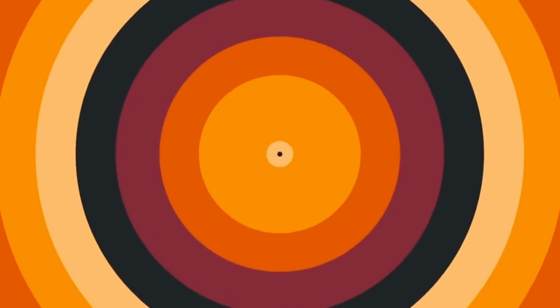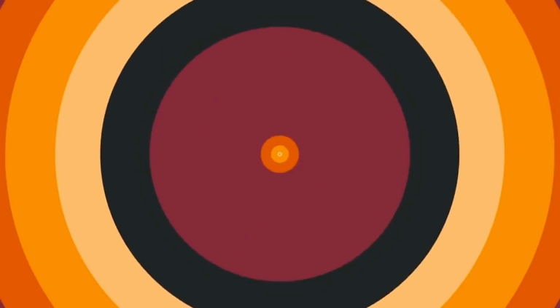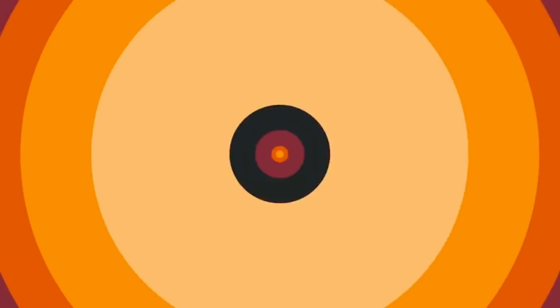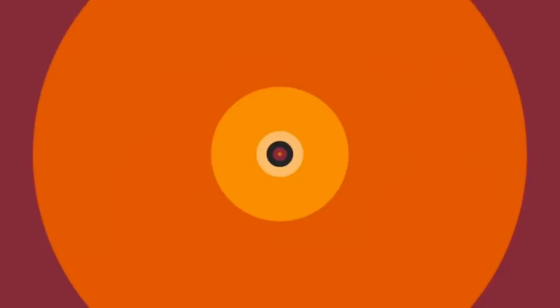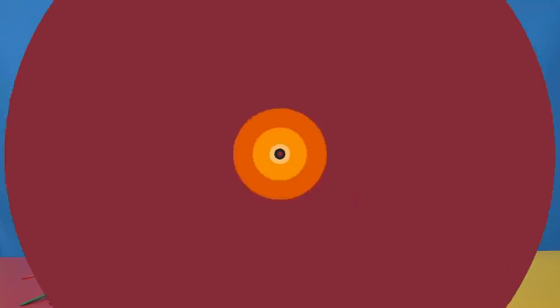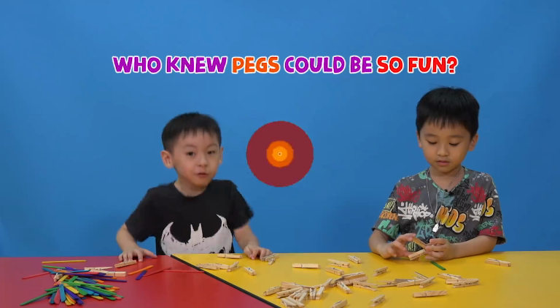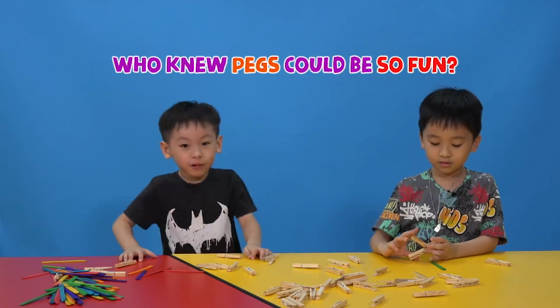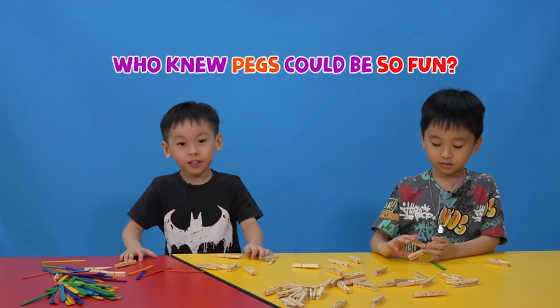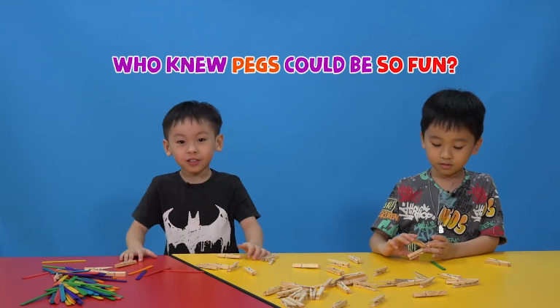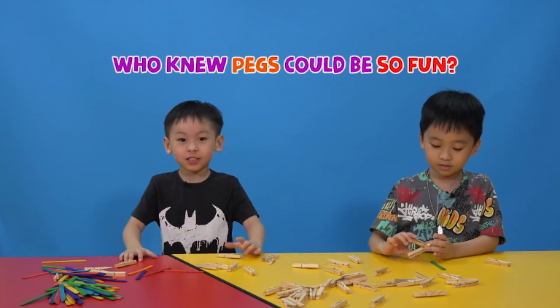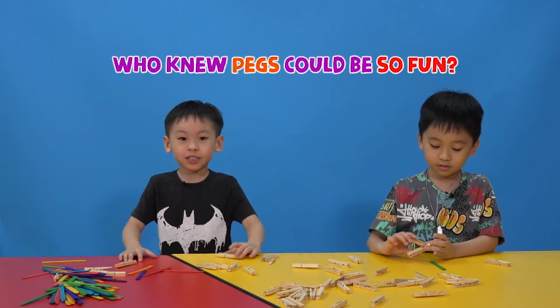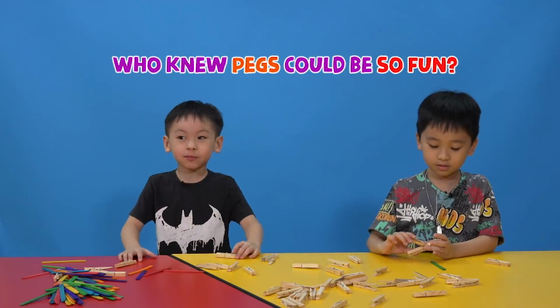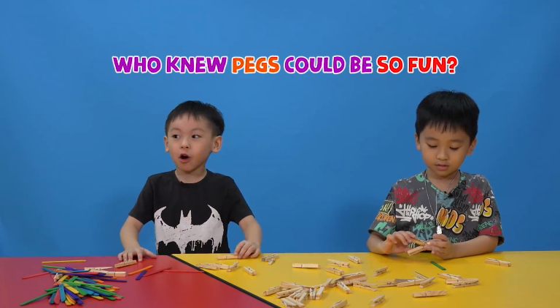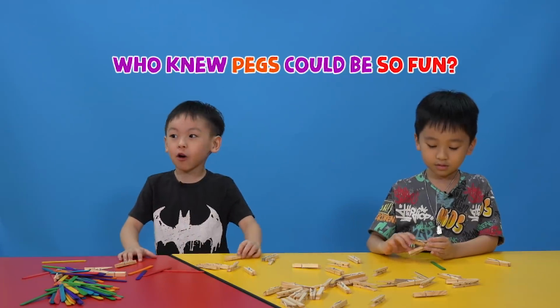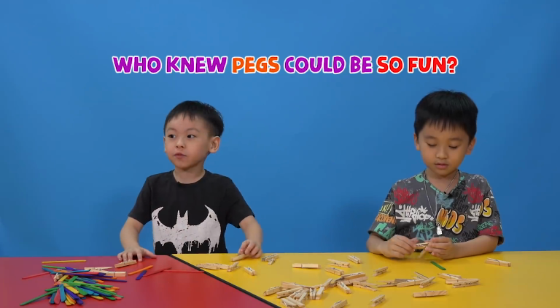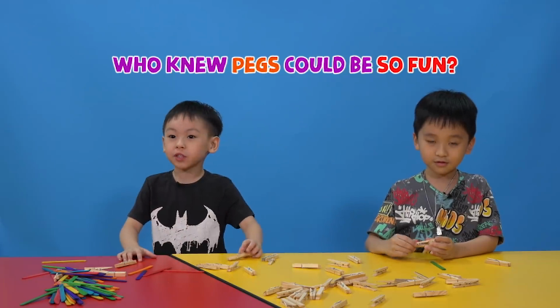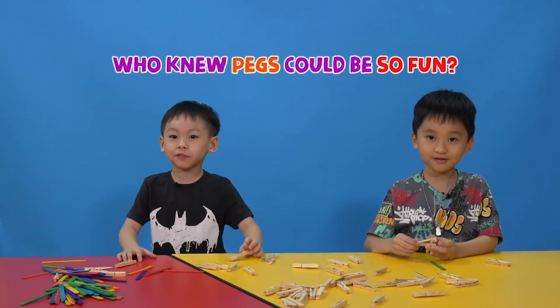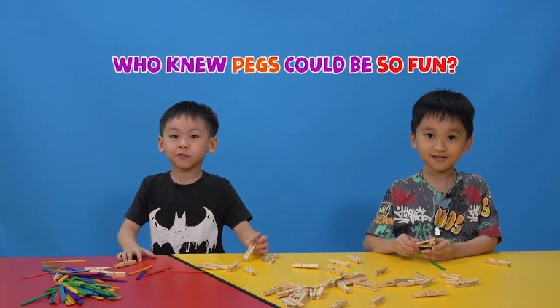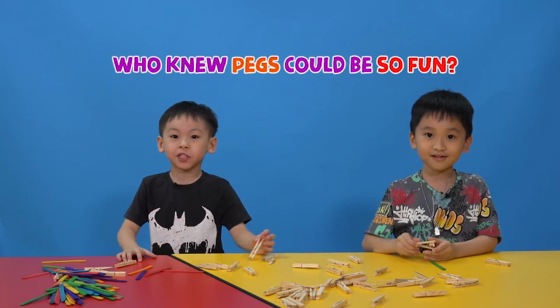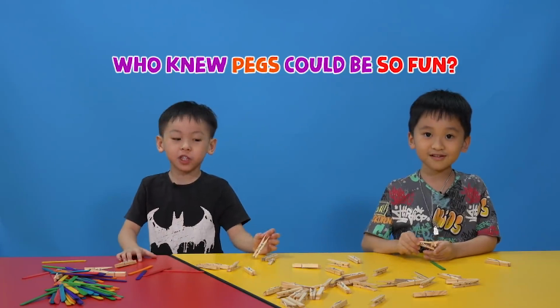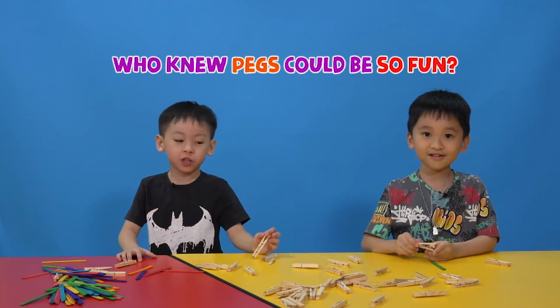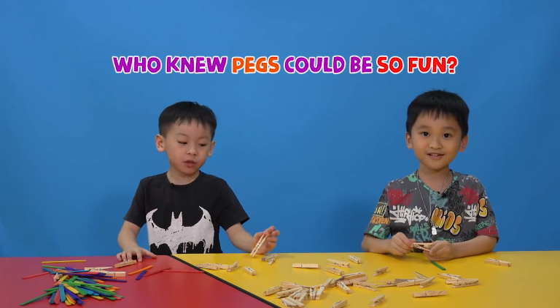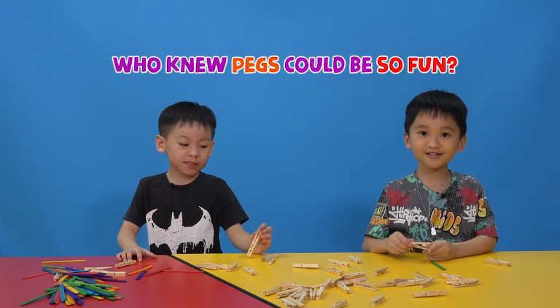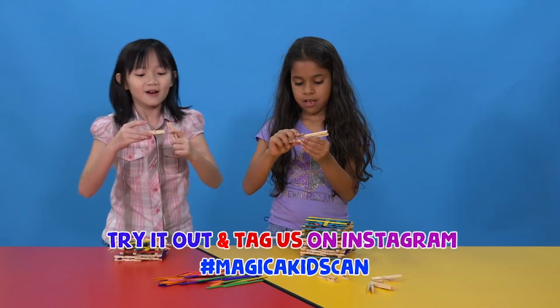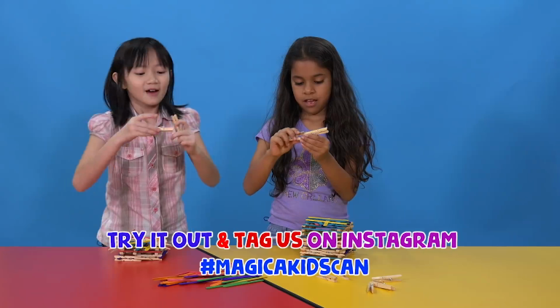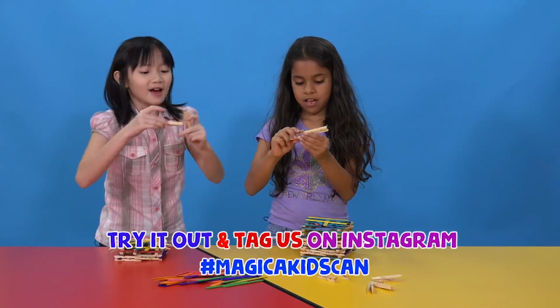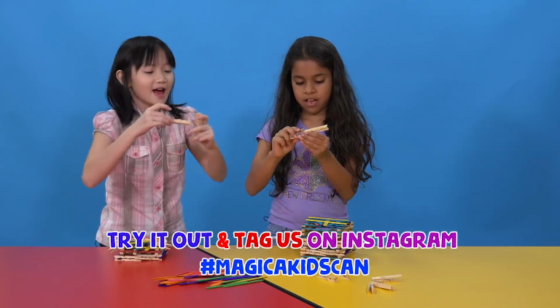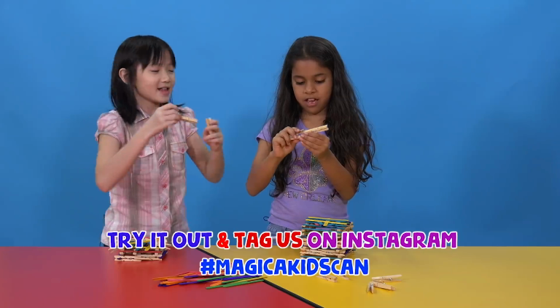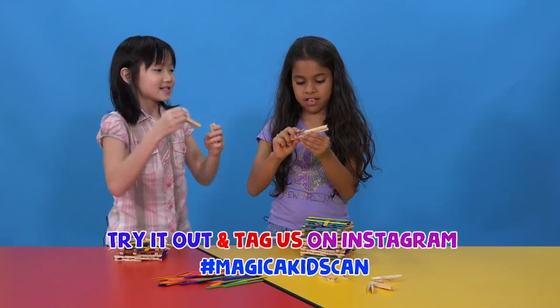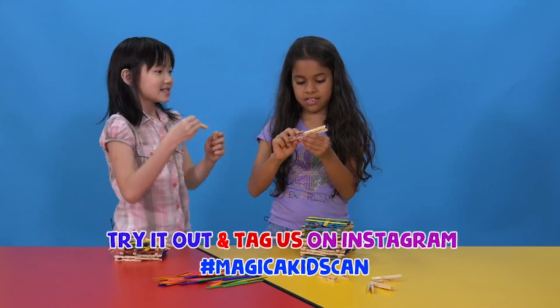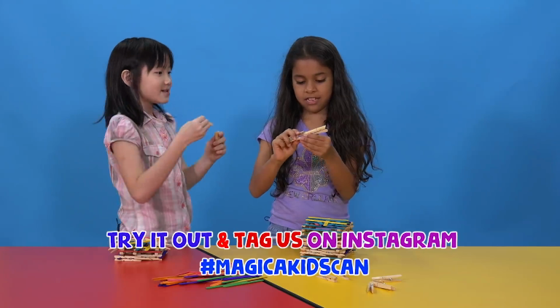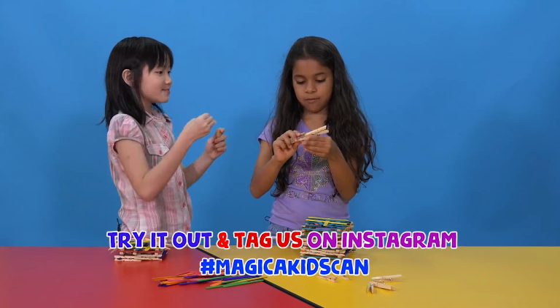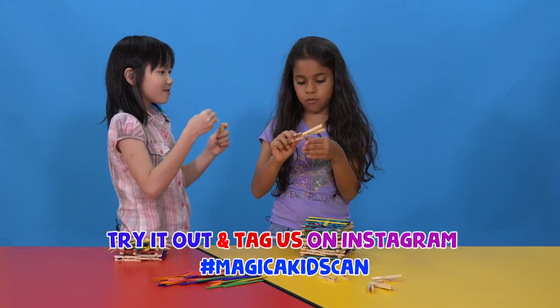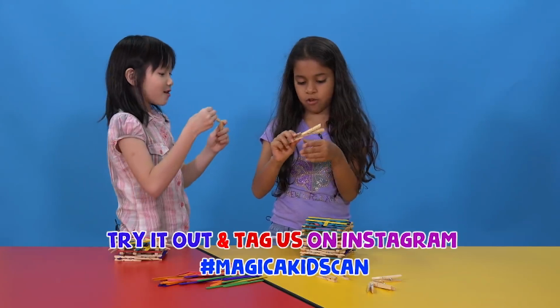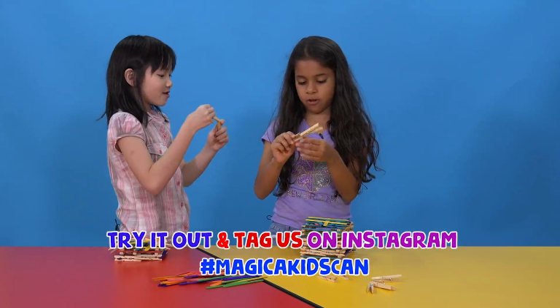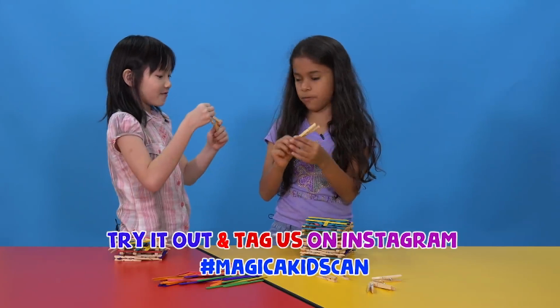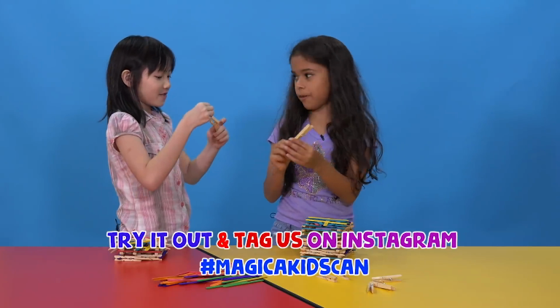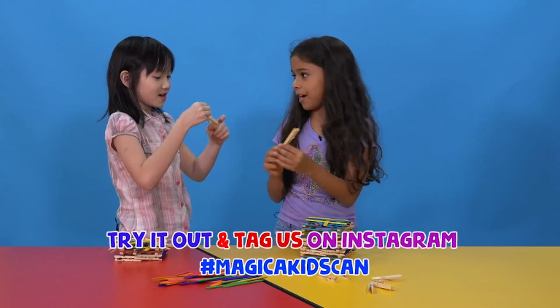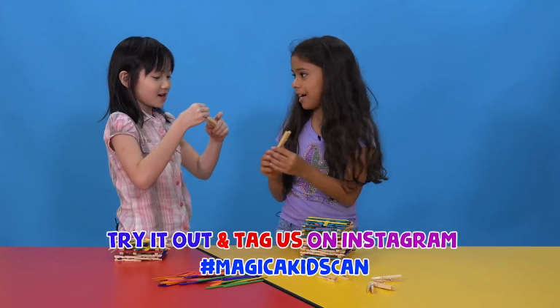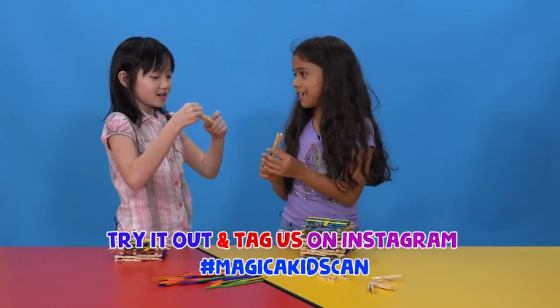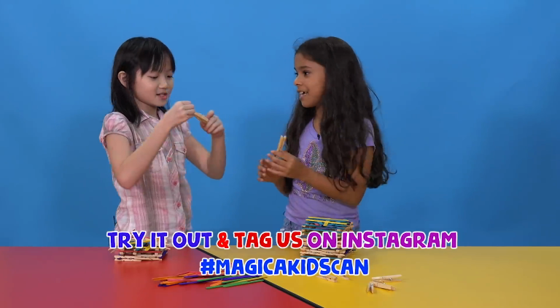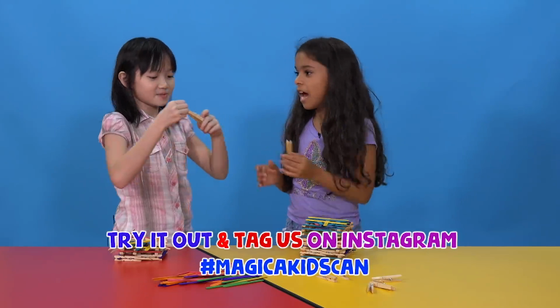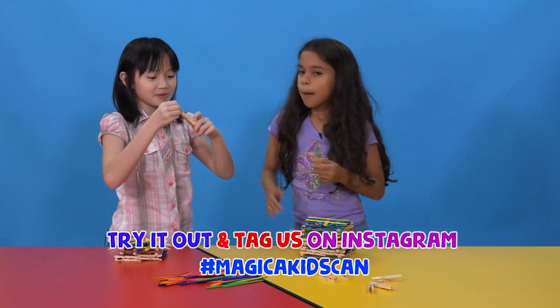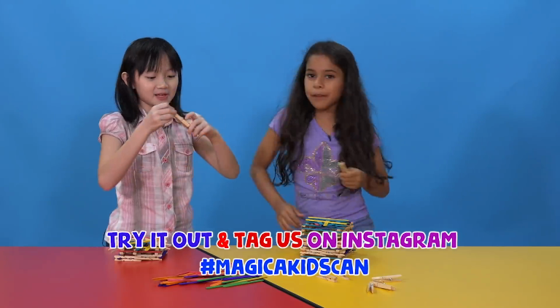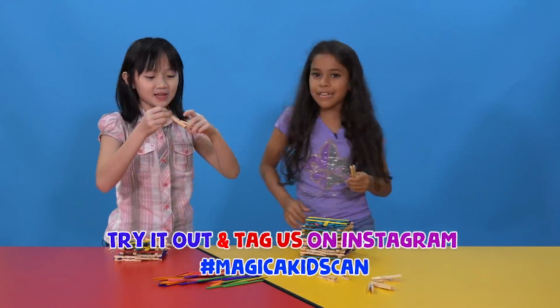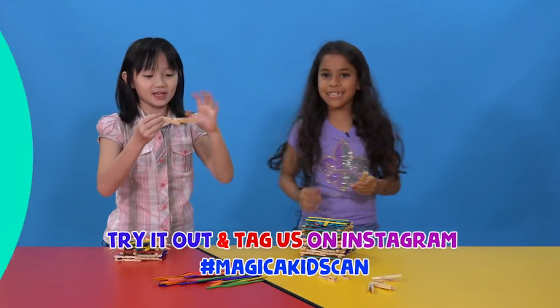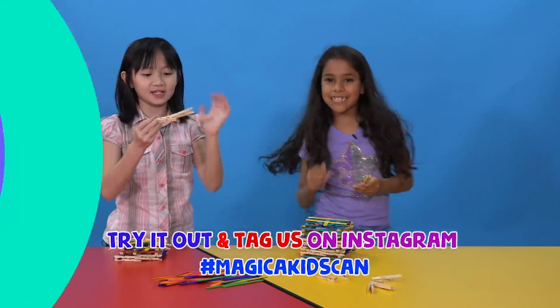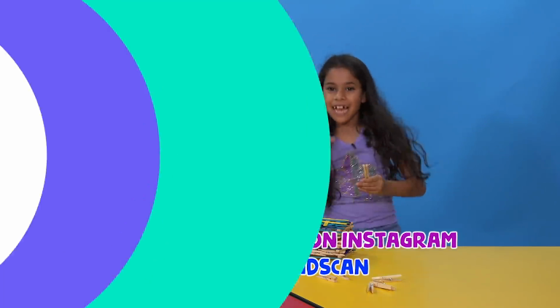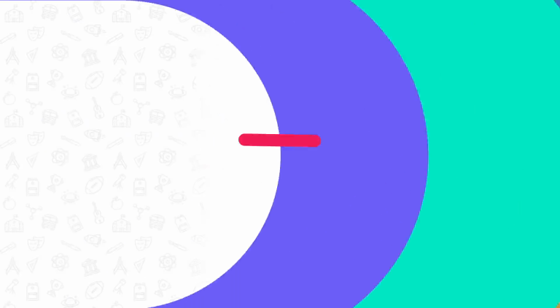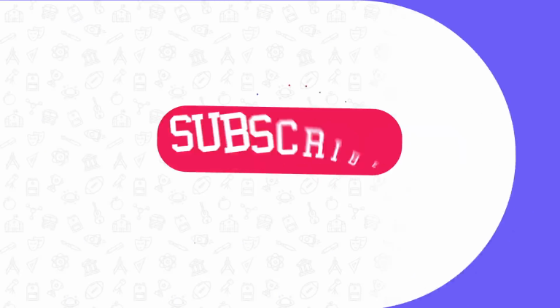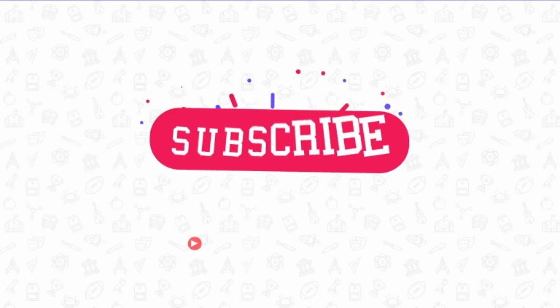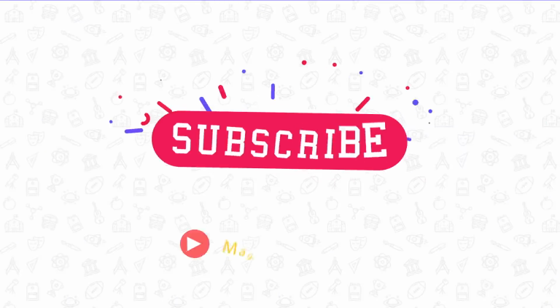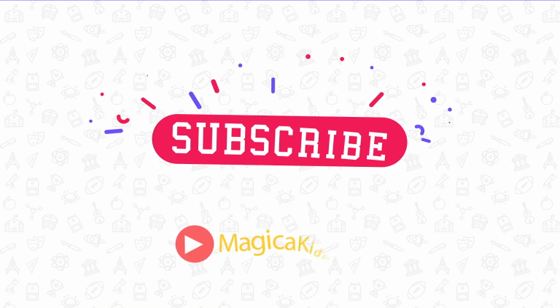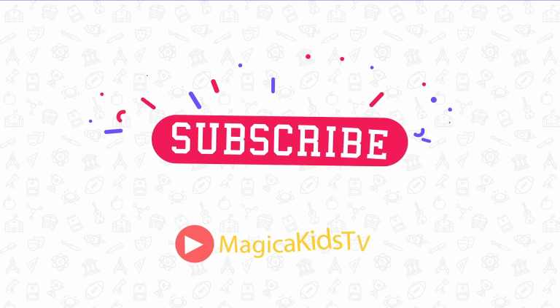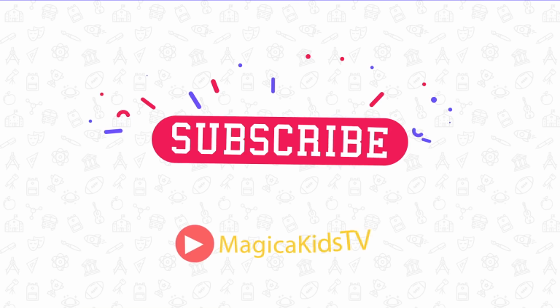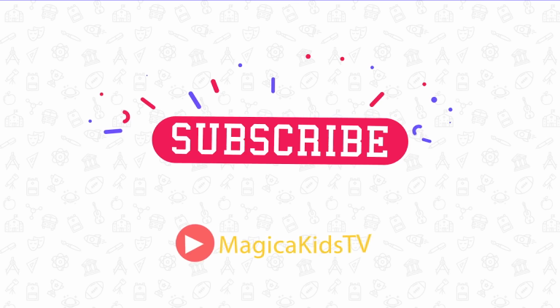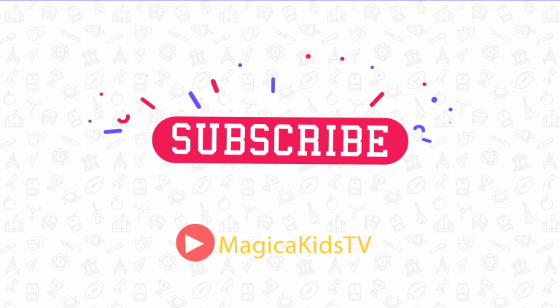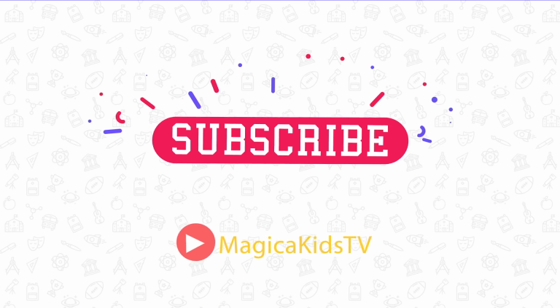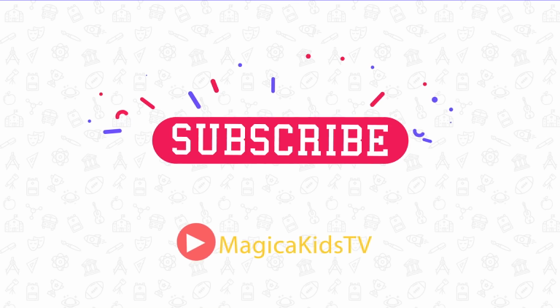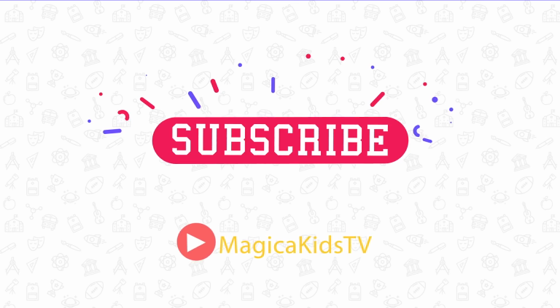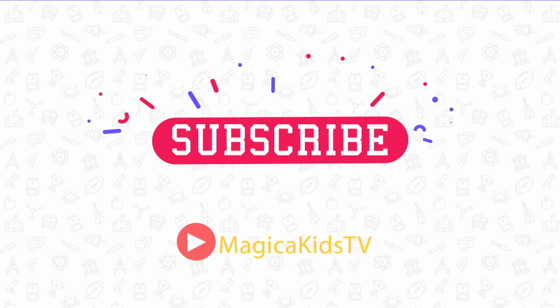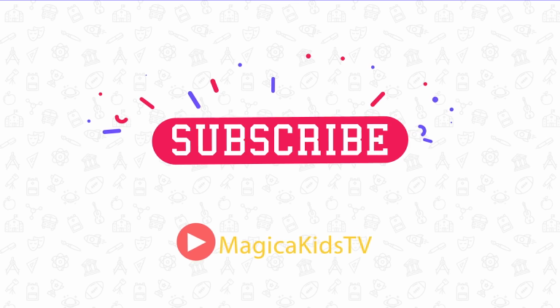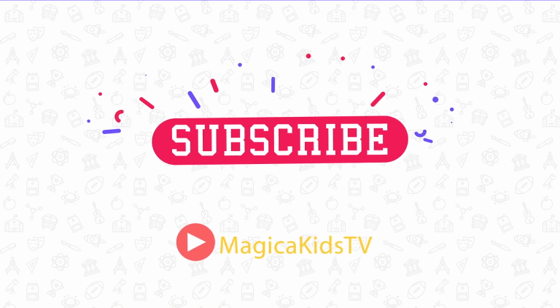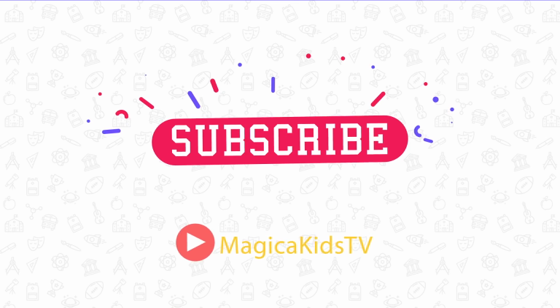If you want to see more of these videos and see more of us, please like and subscribe. Bye!